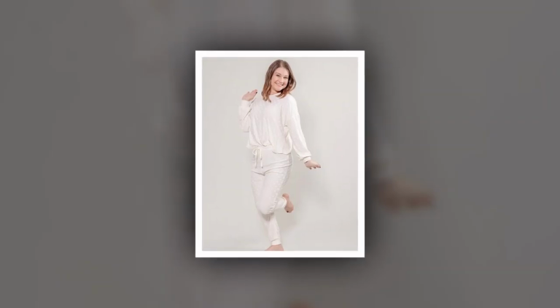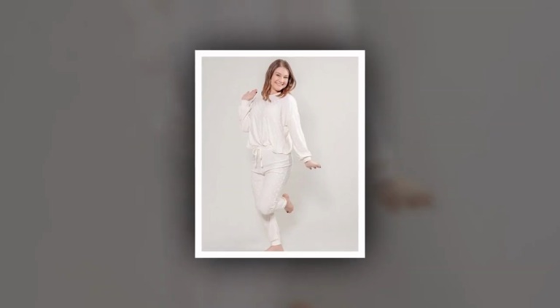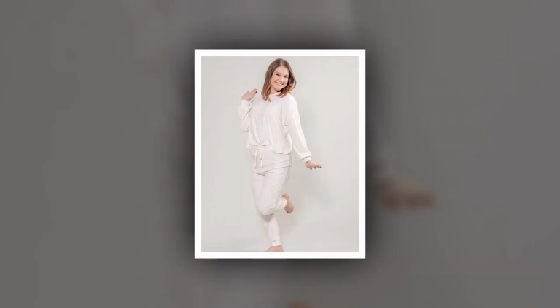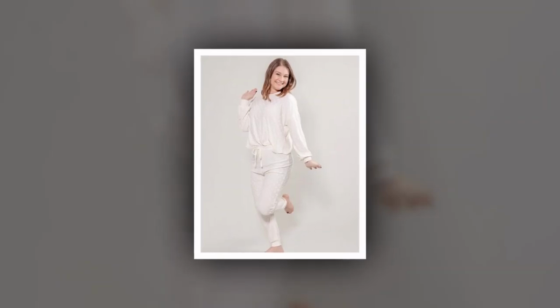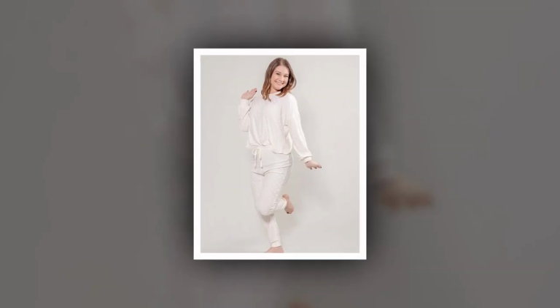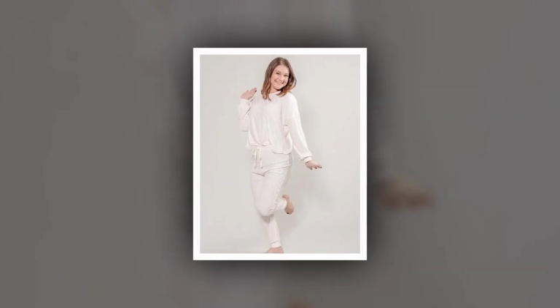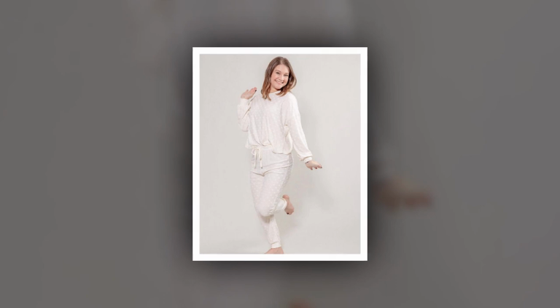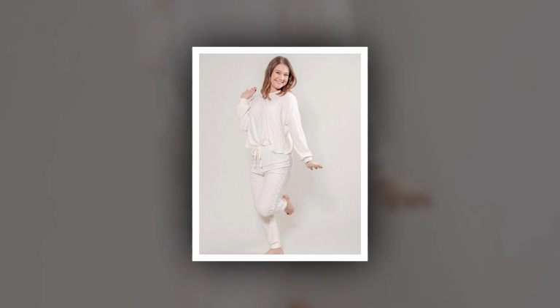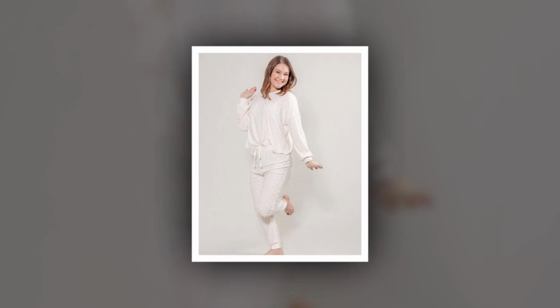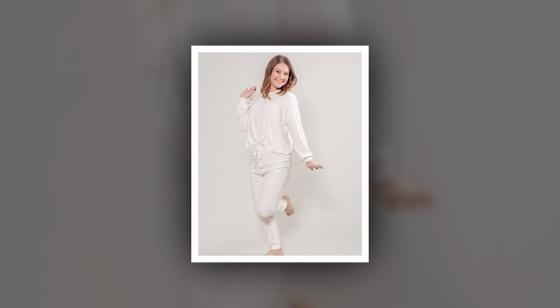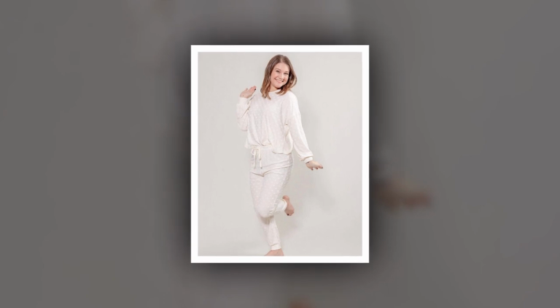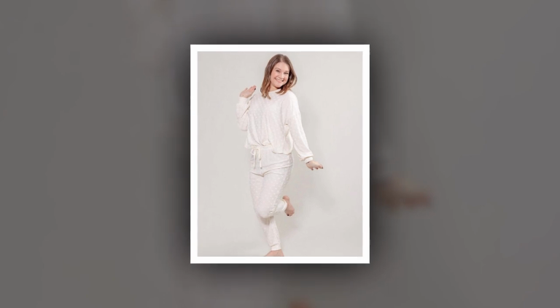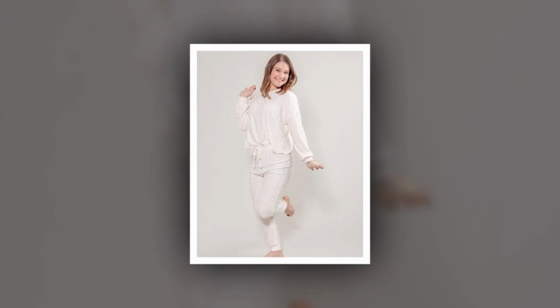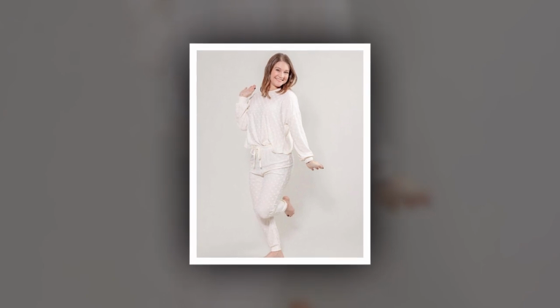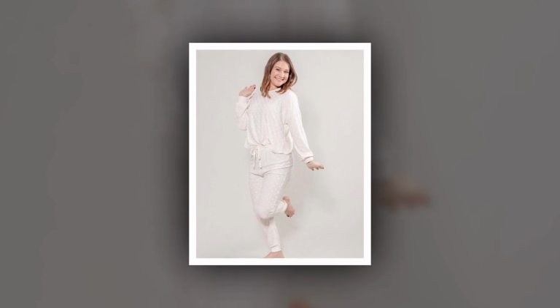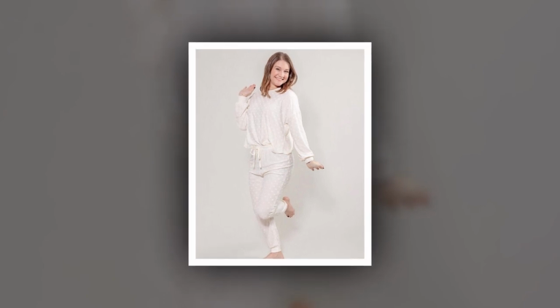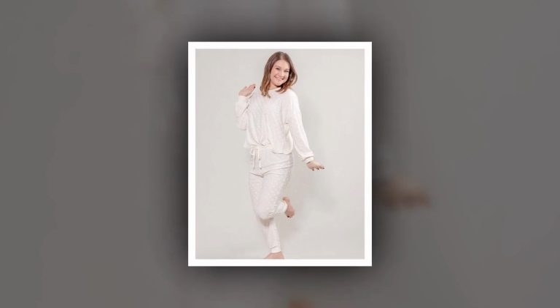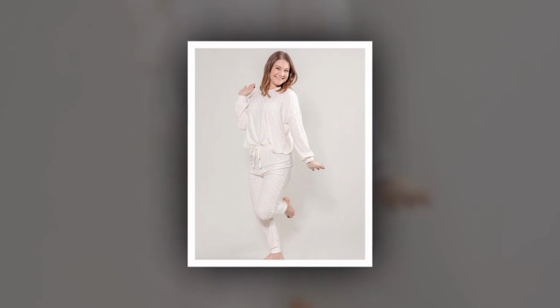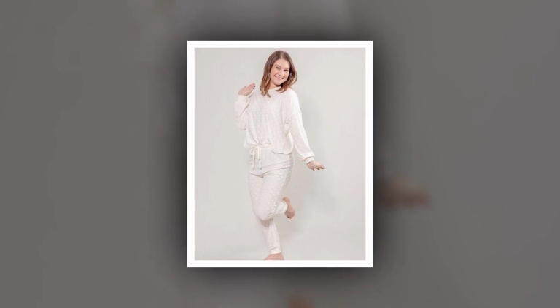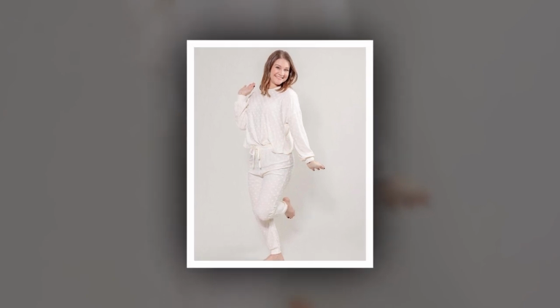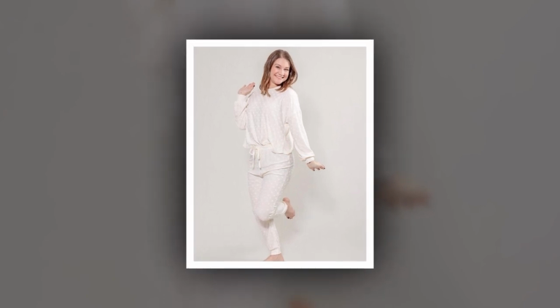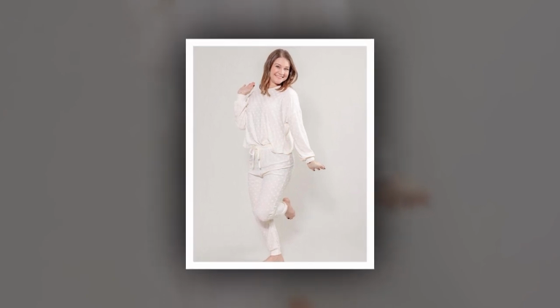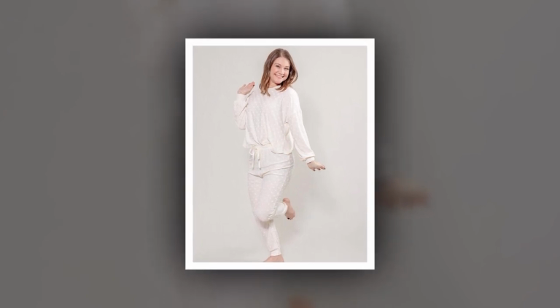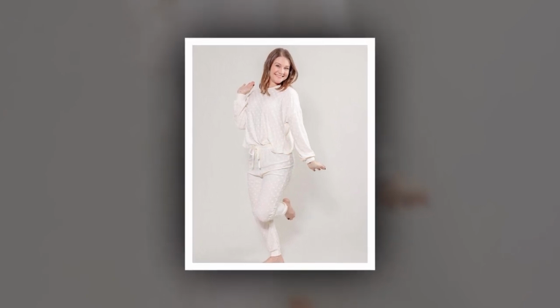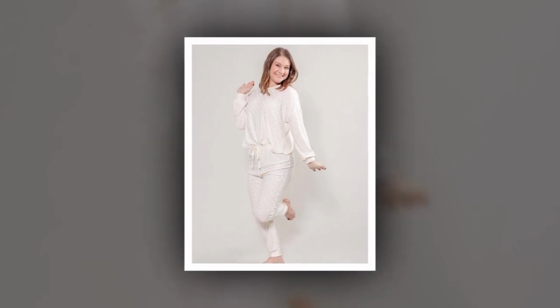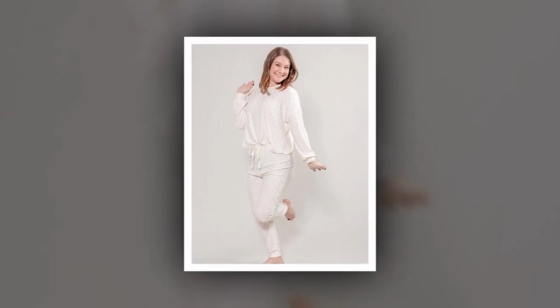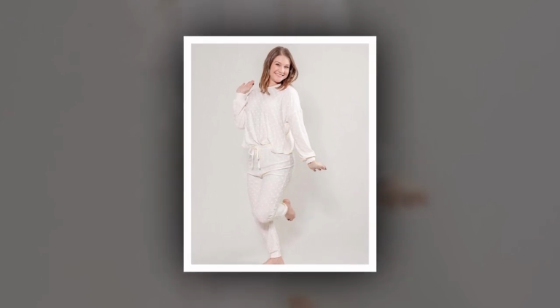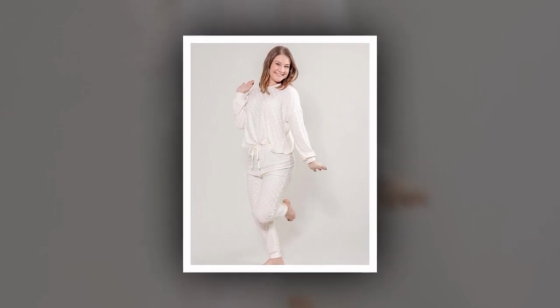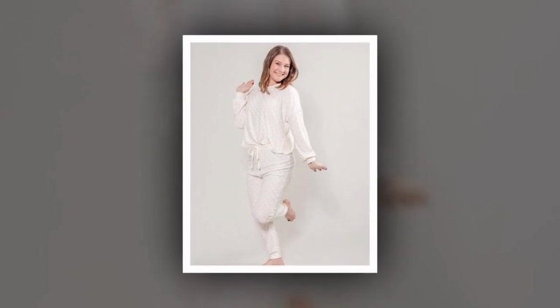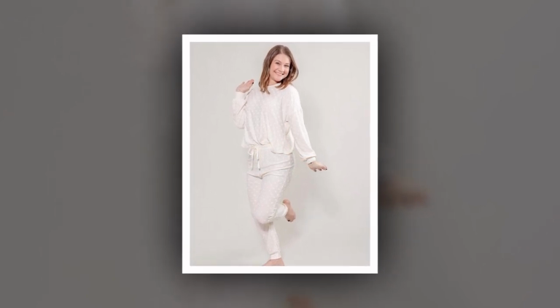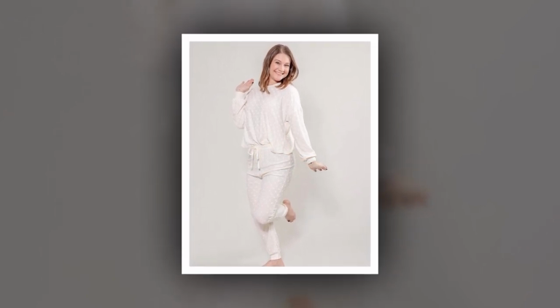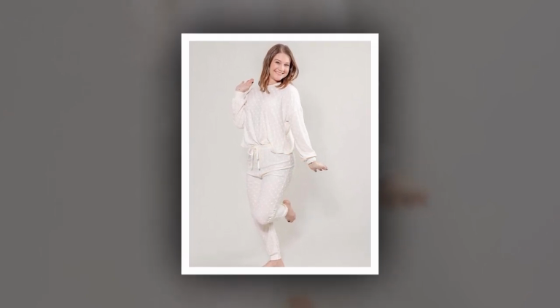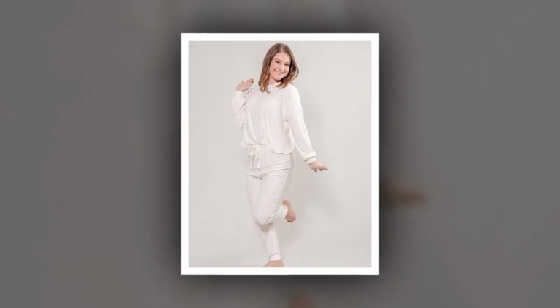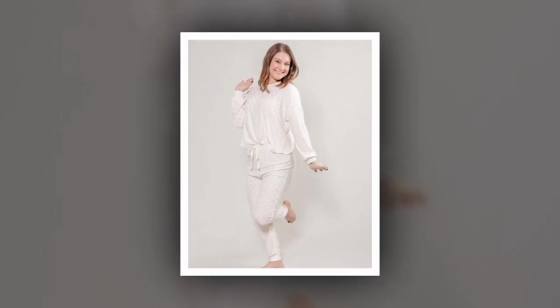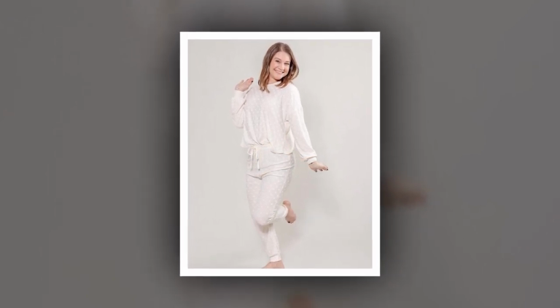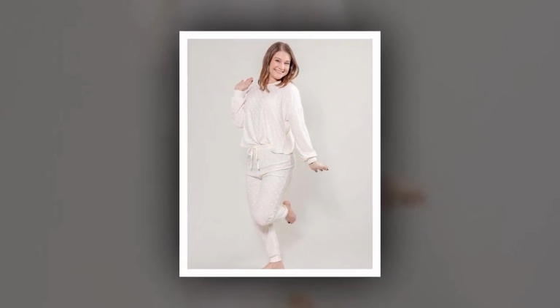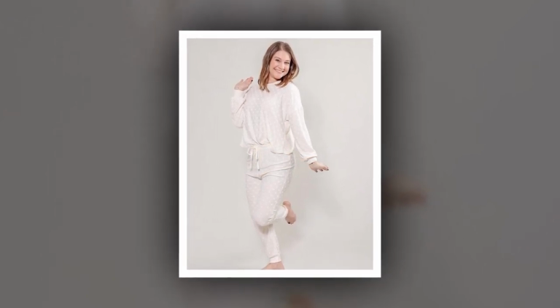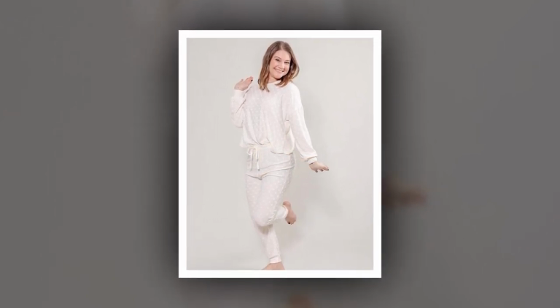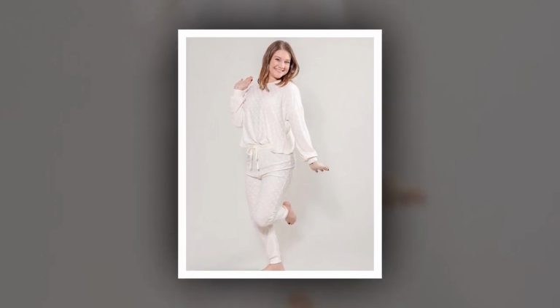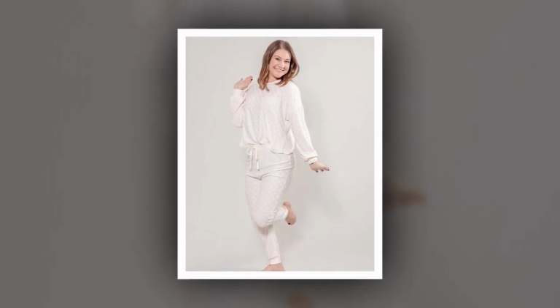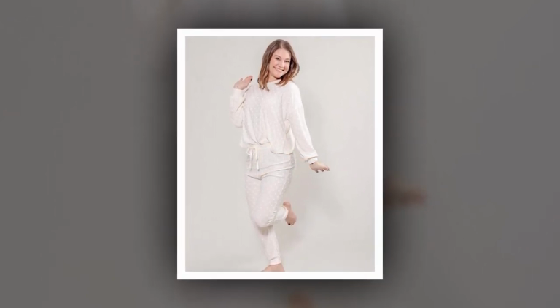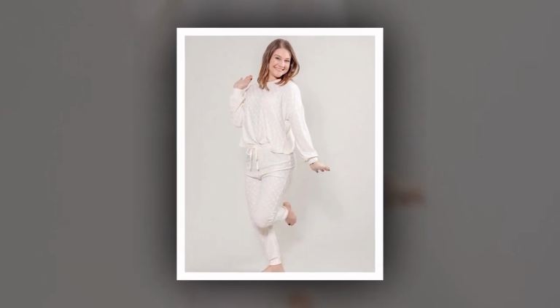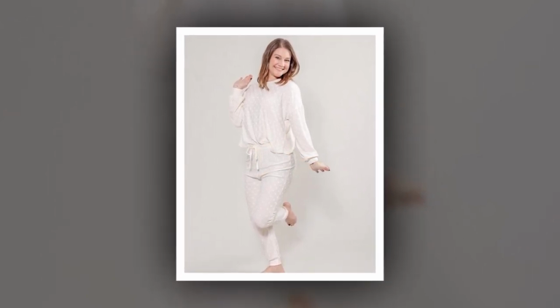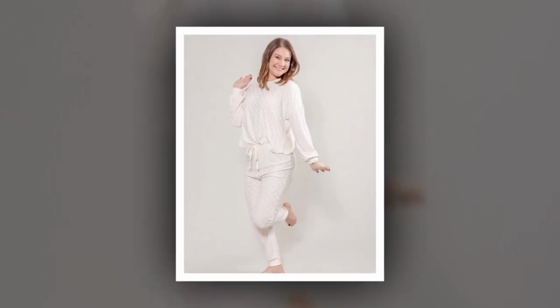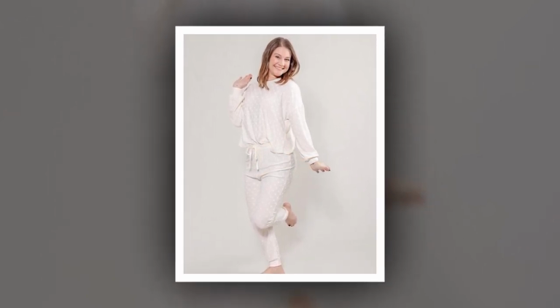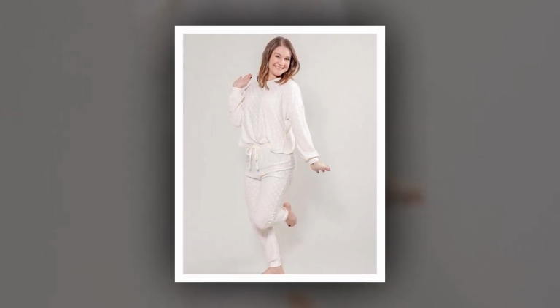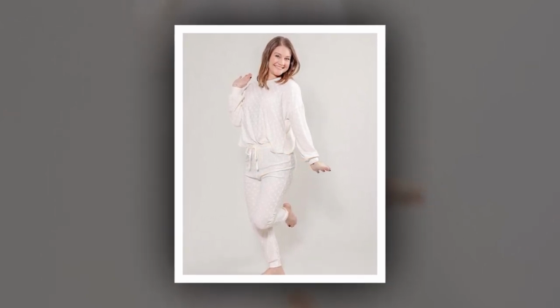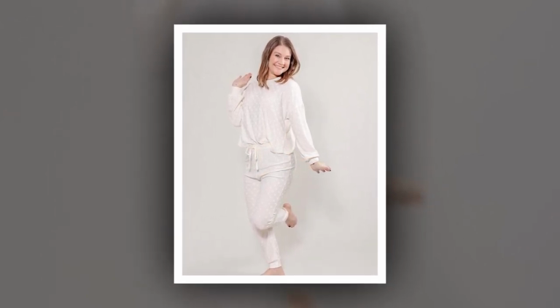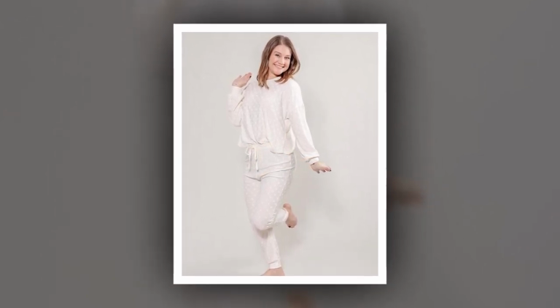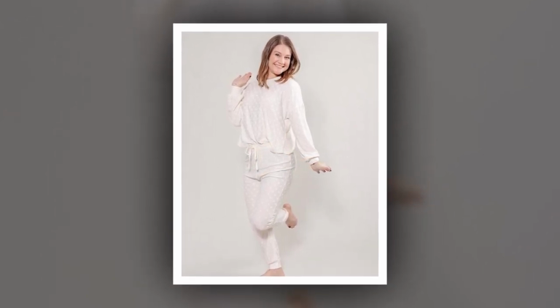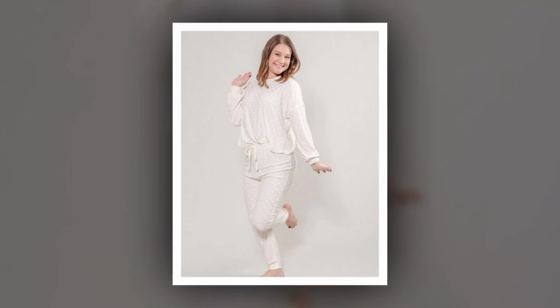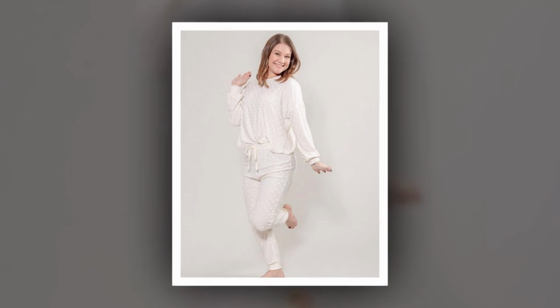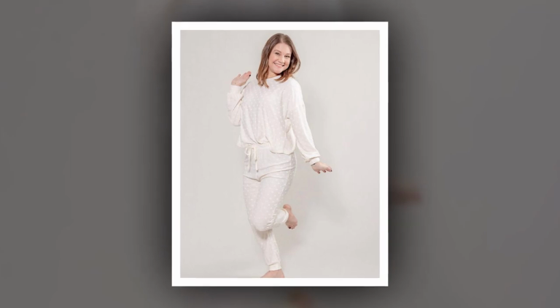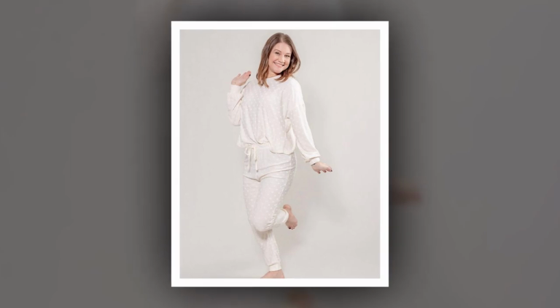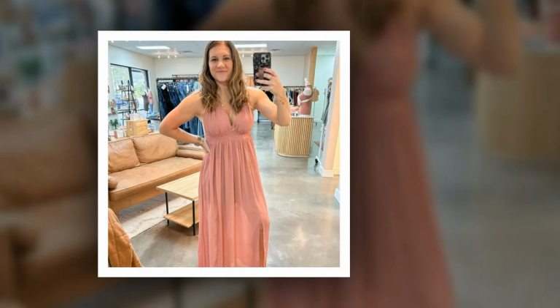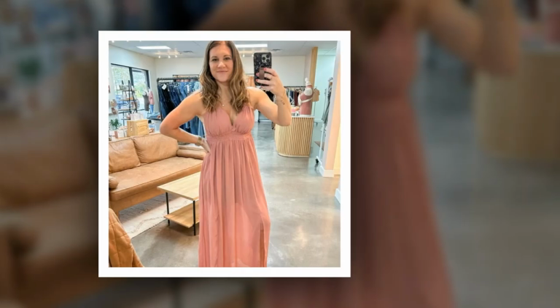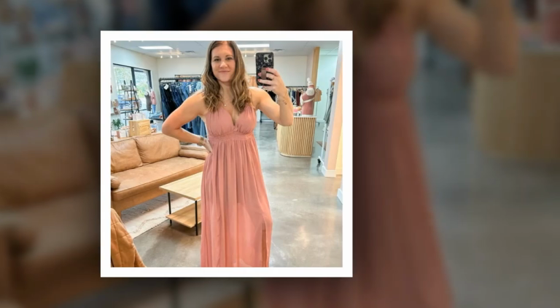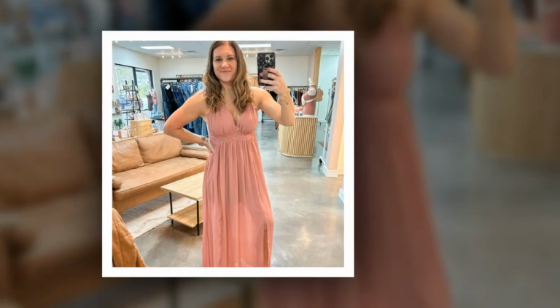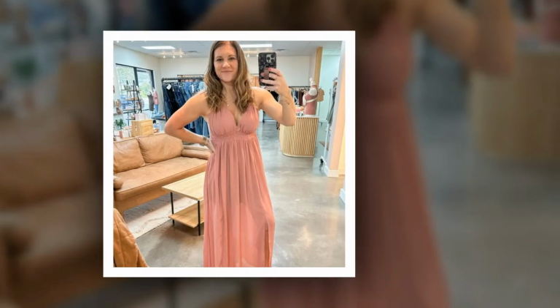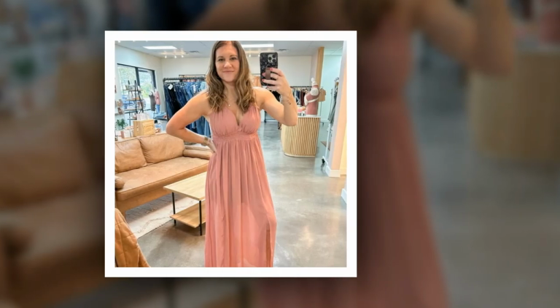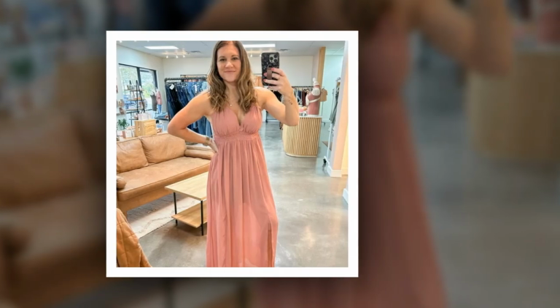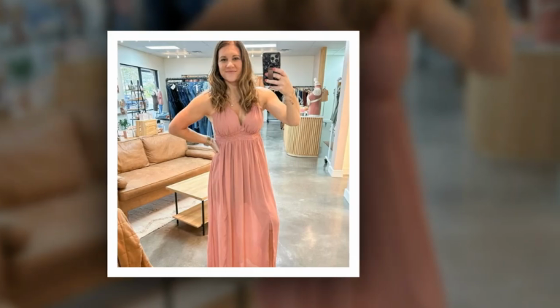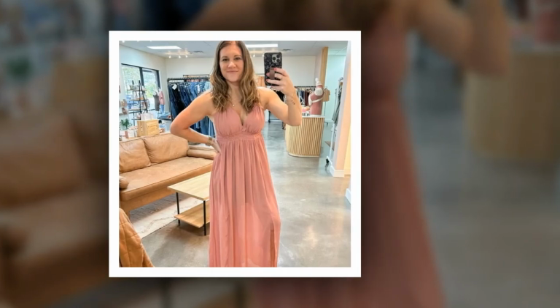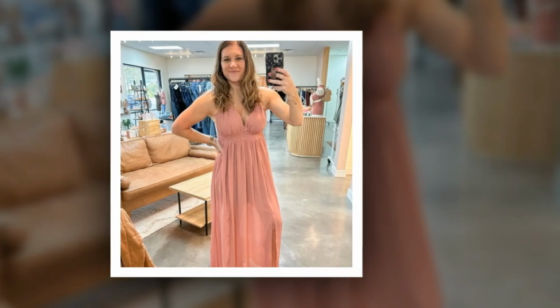Let us know your thoughts in the comments and keep coming back. For more OutDaughtered news, please subscribe to my channel Bombshell24.